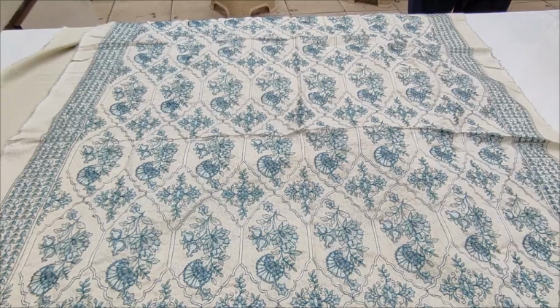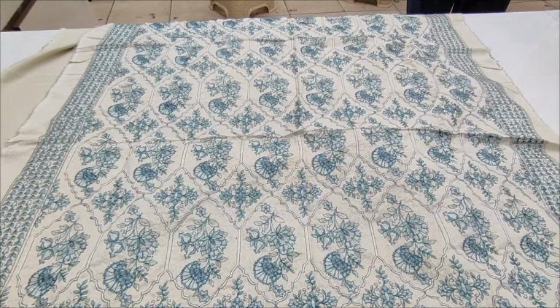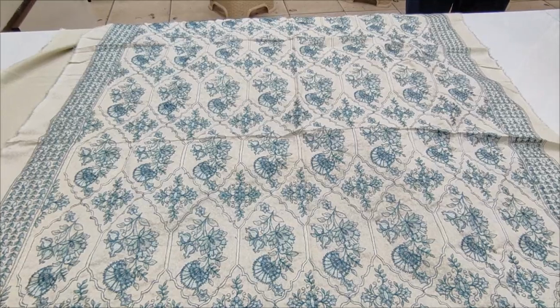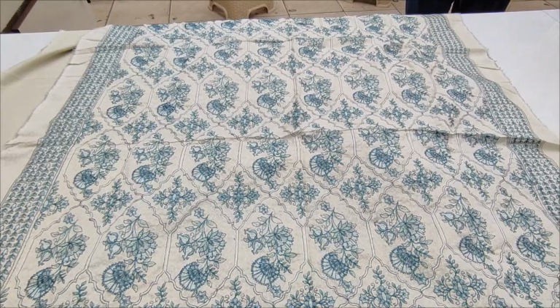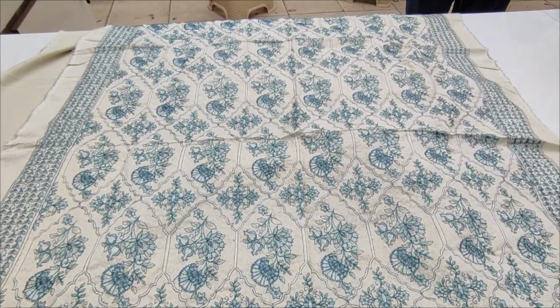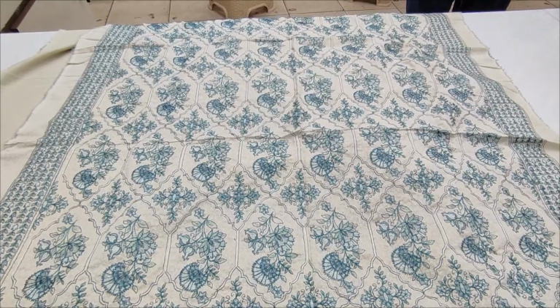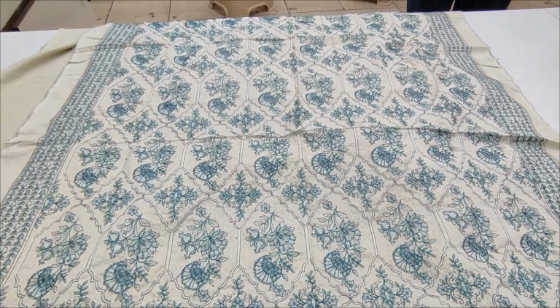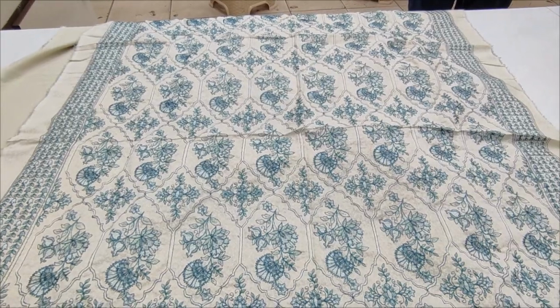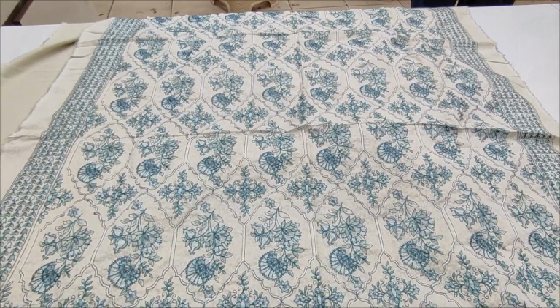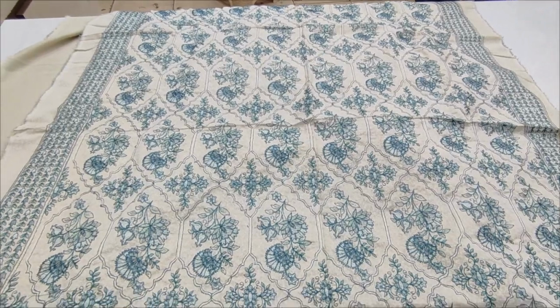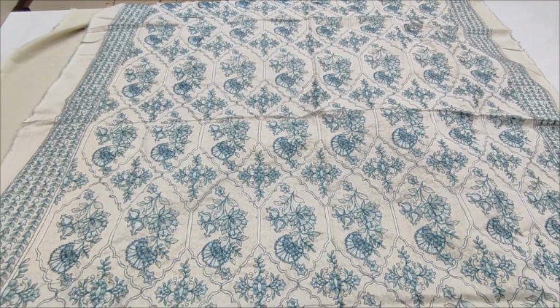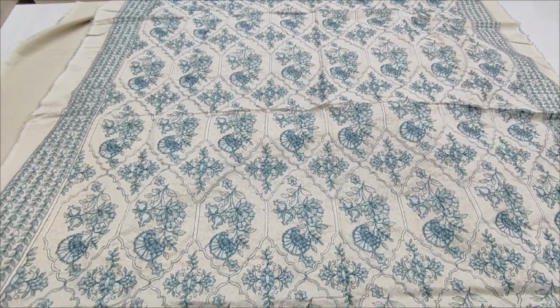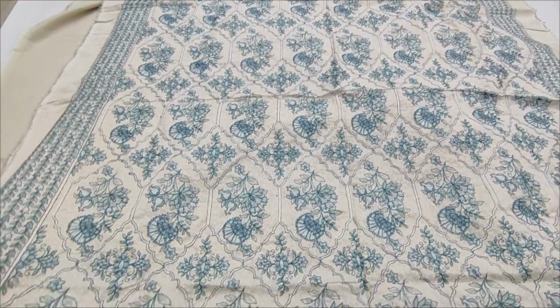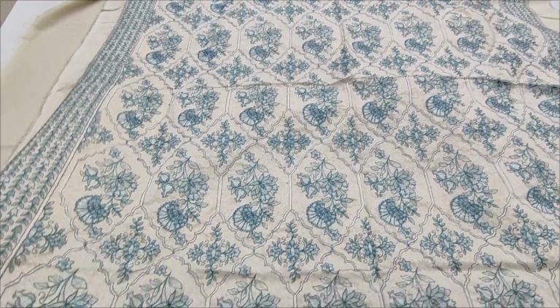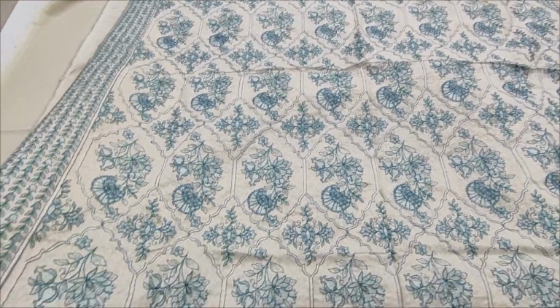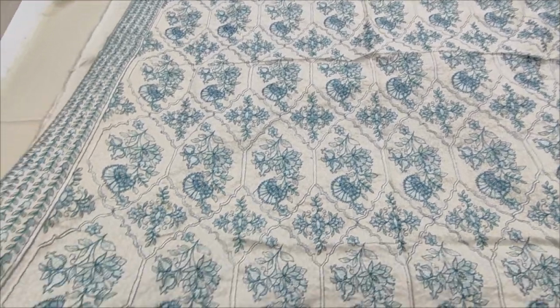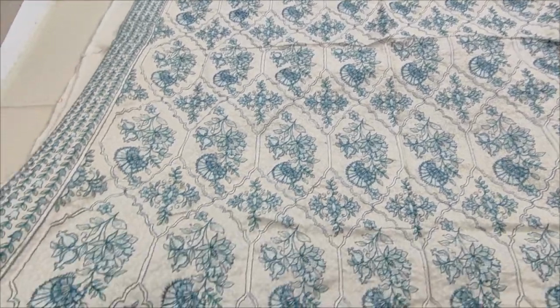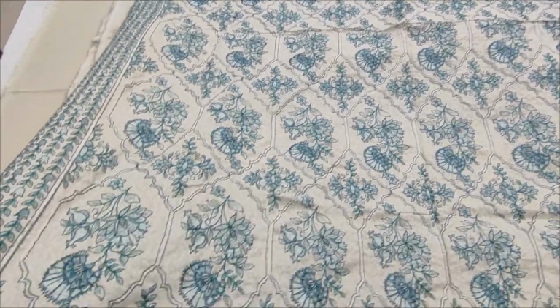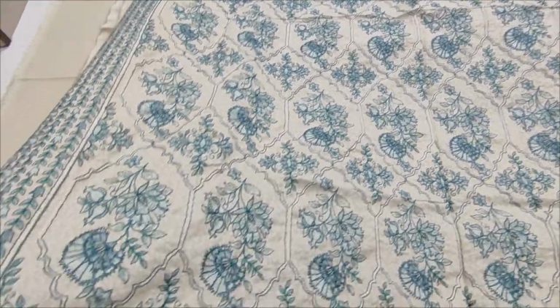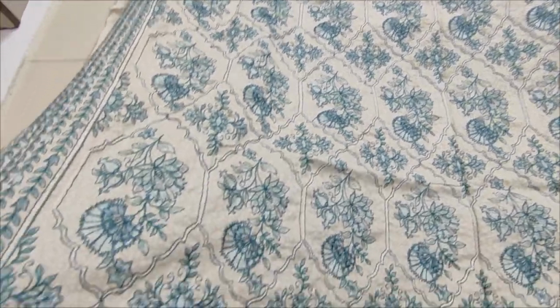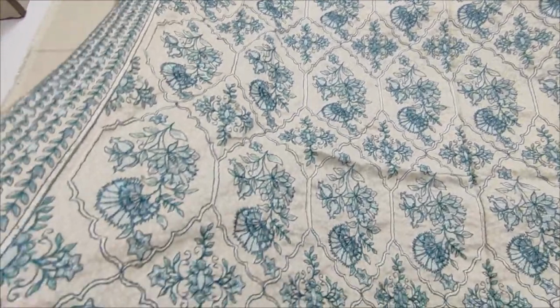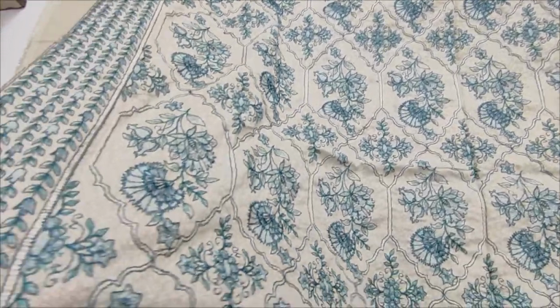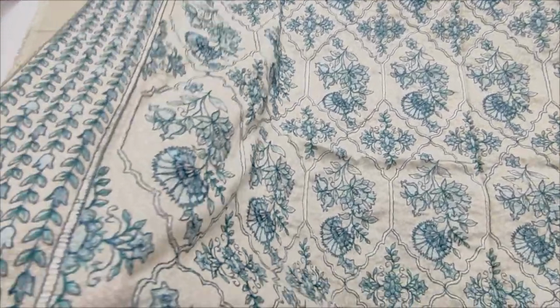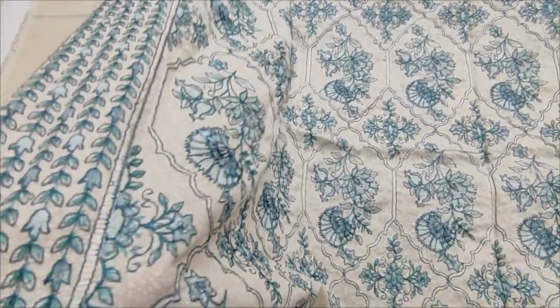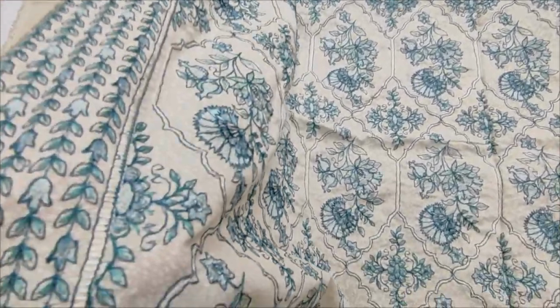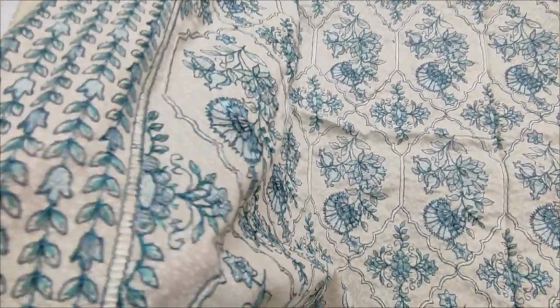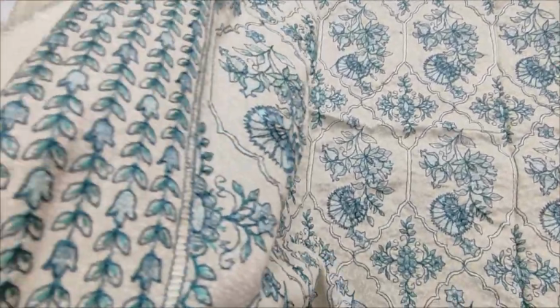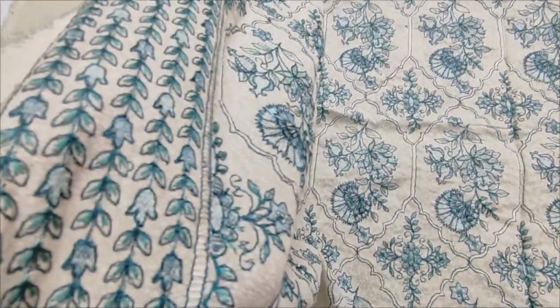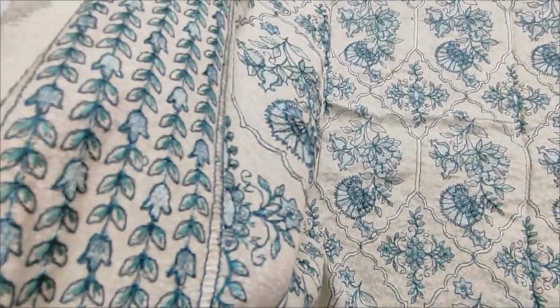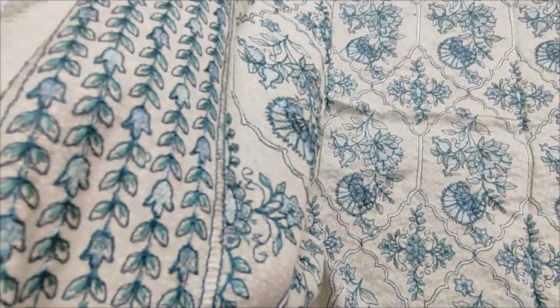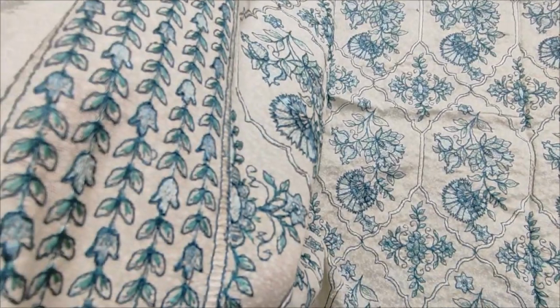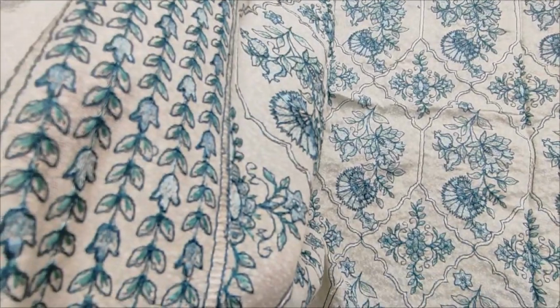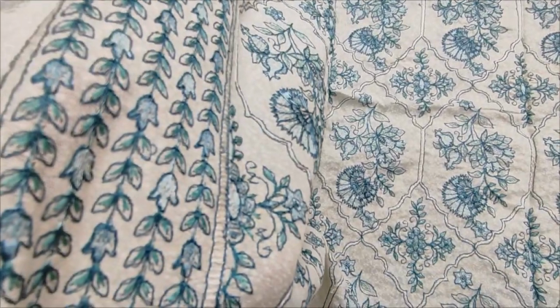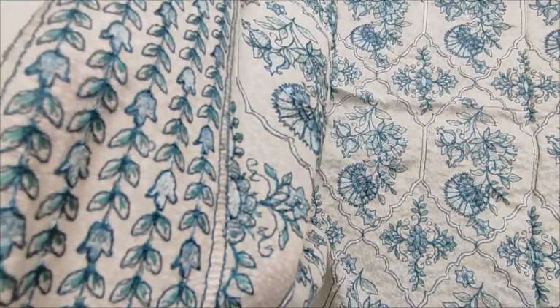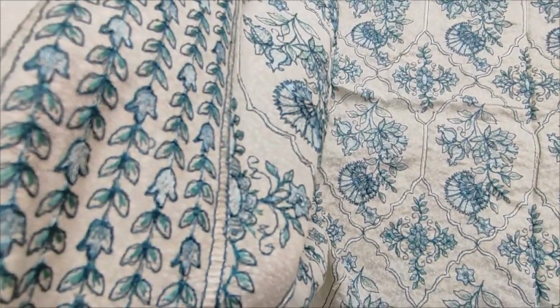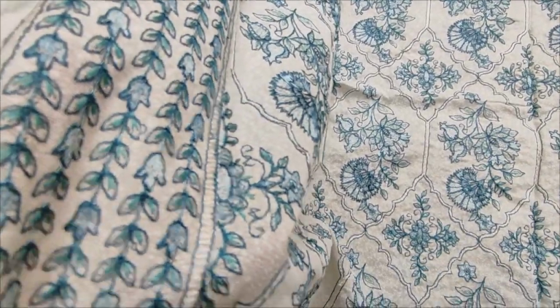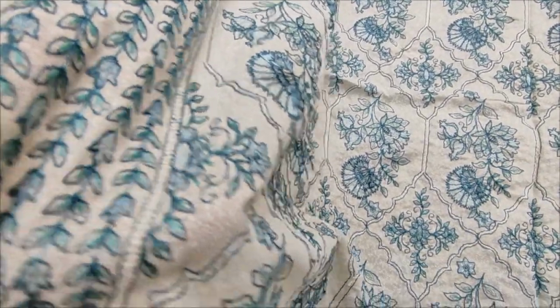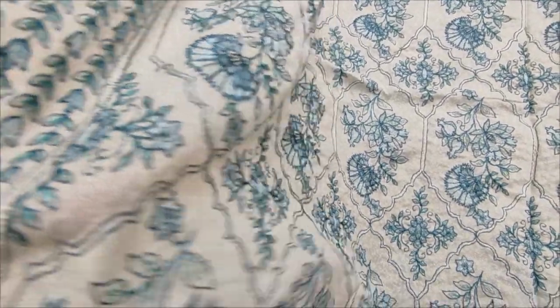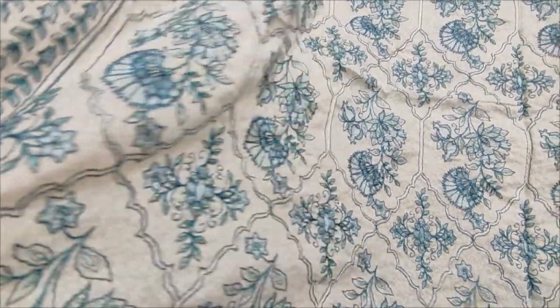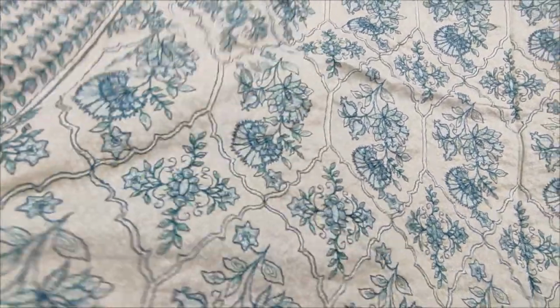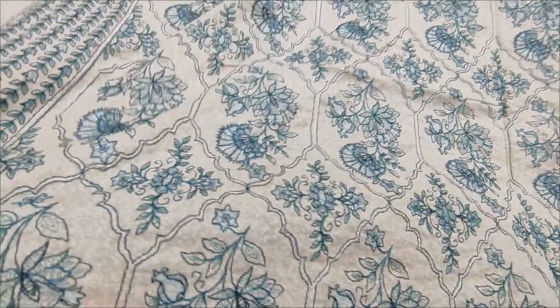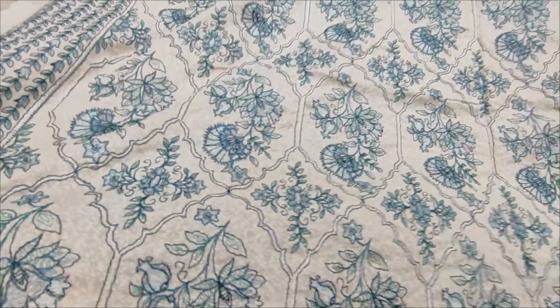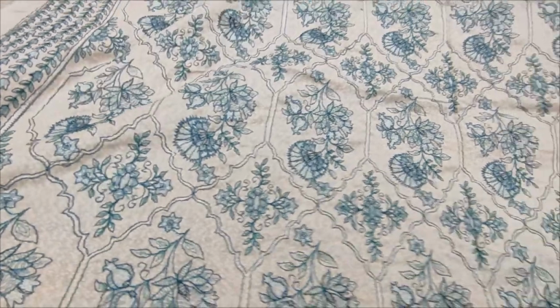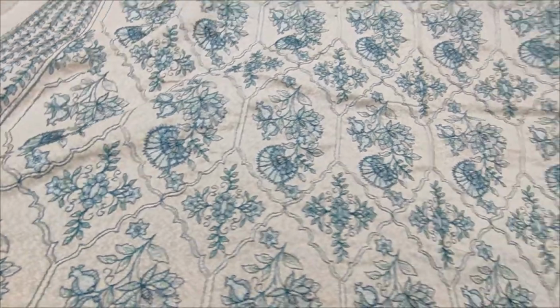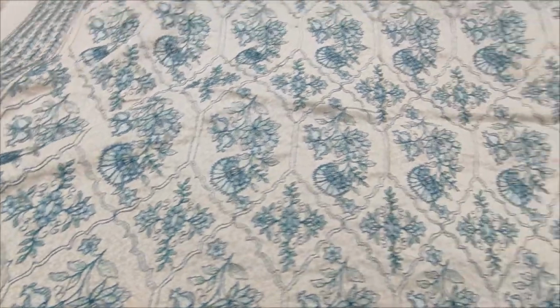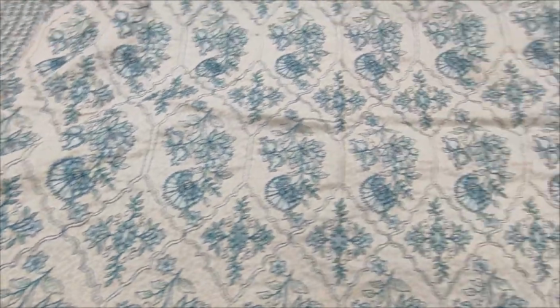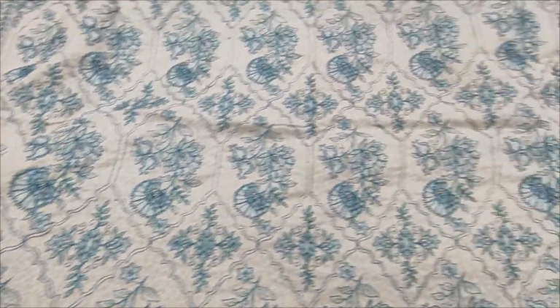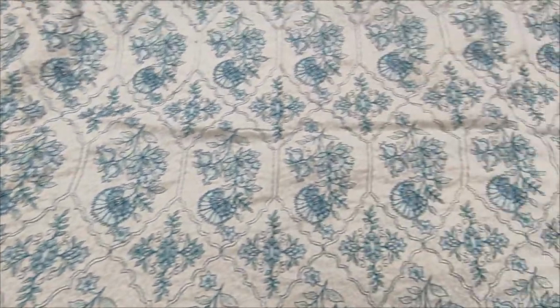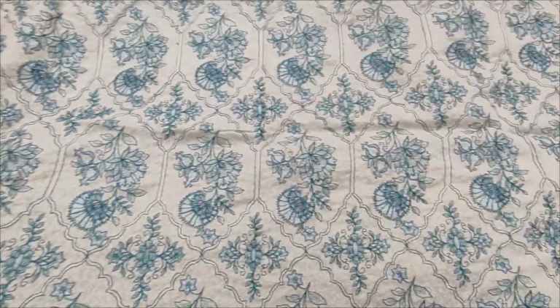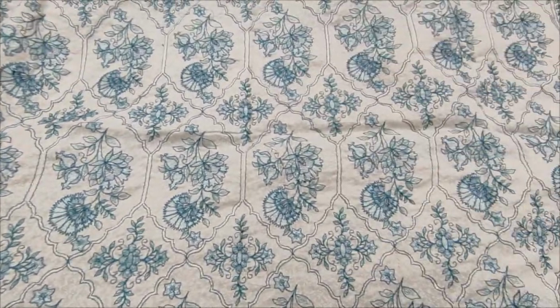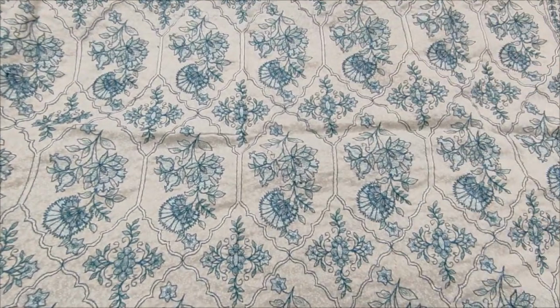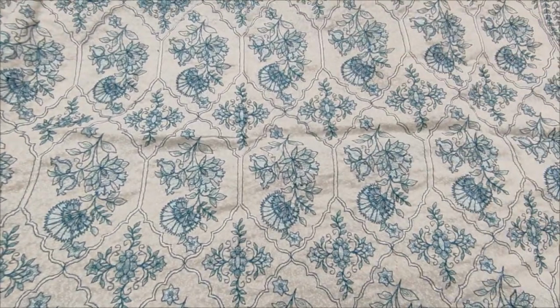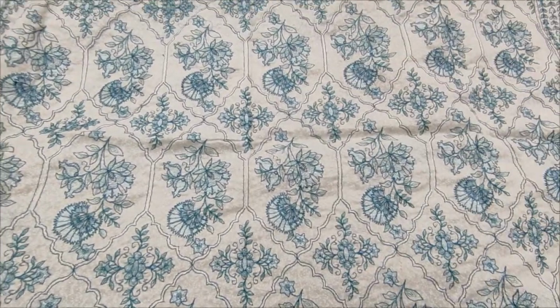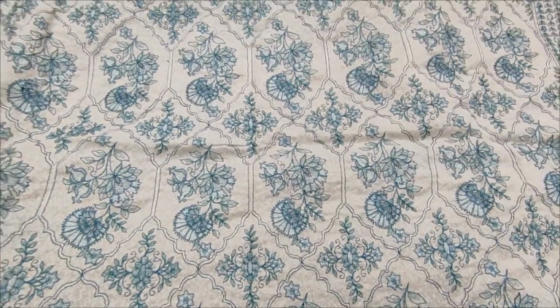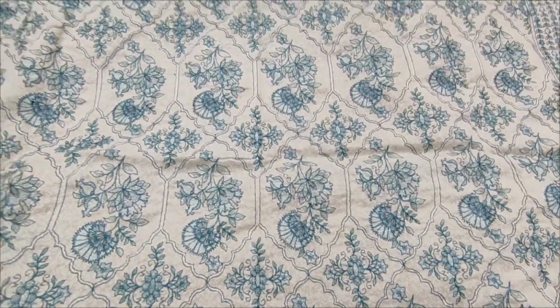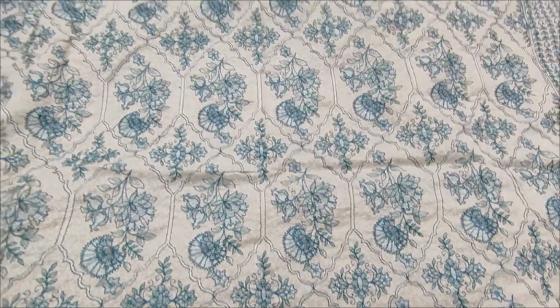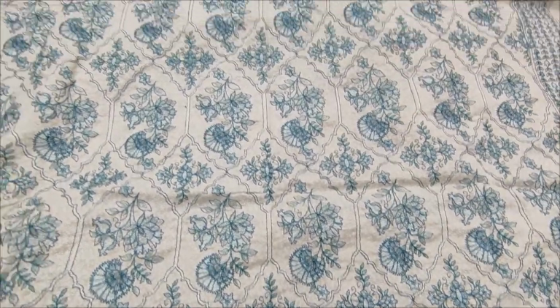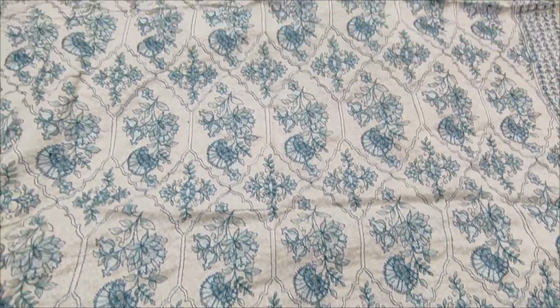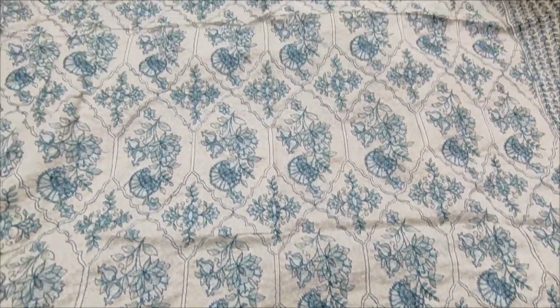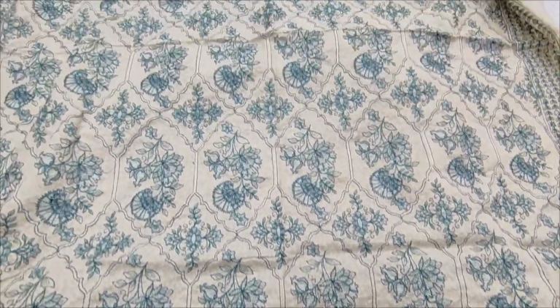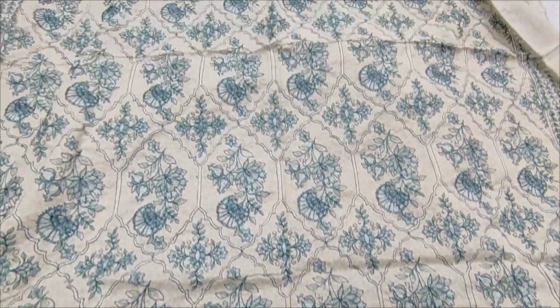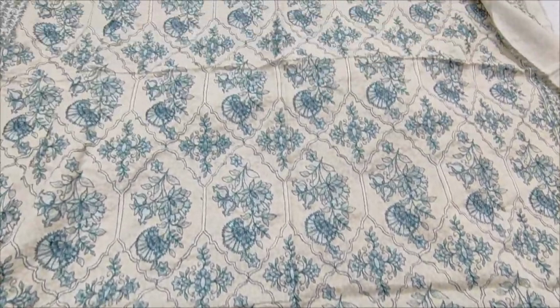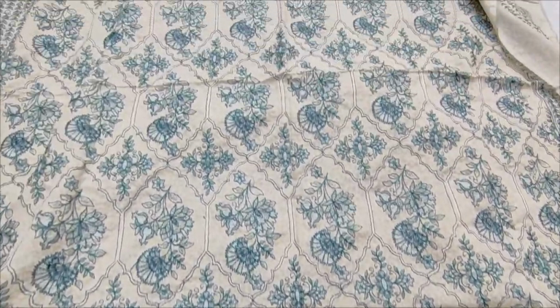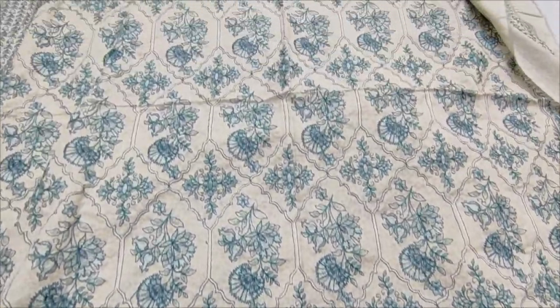This is an embroidered shawl — a heavy embroidered shawl included with this design.